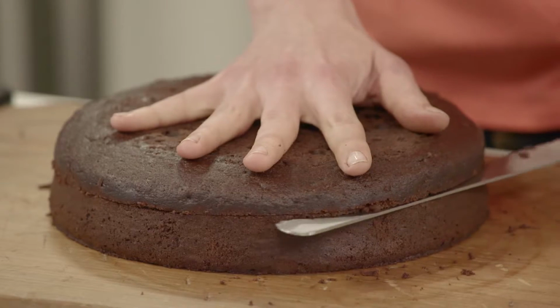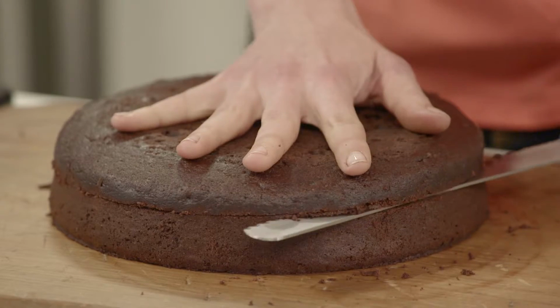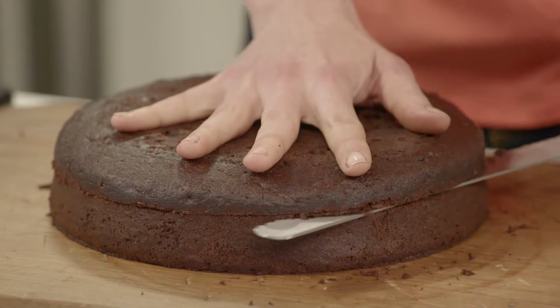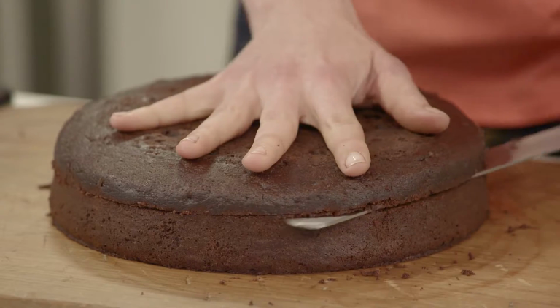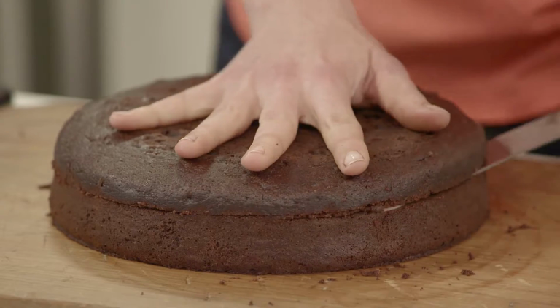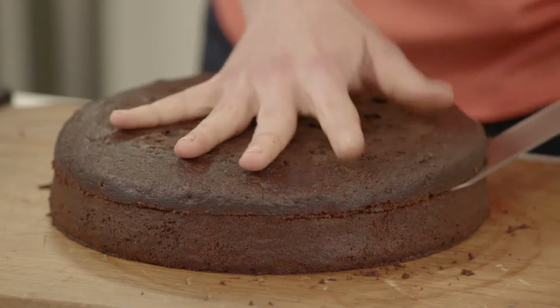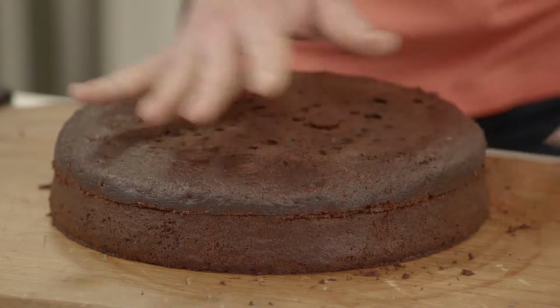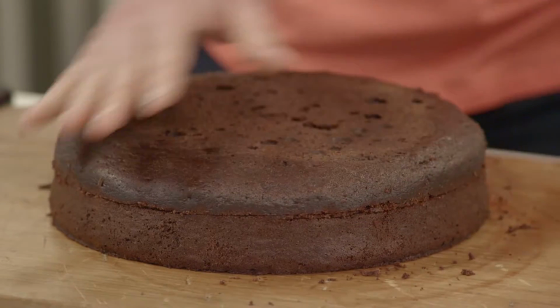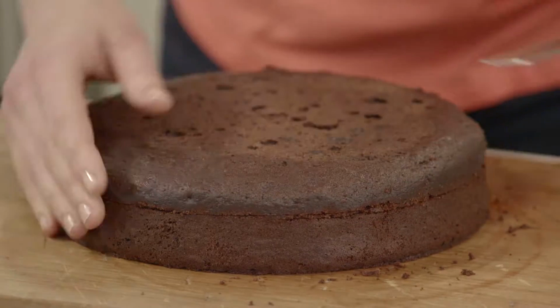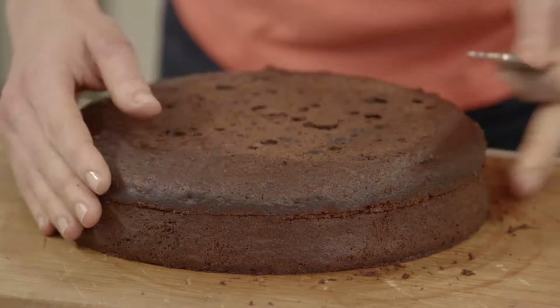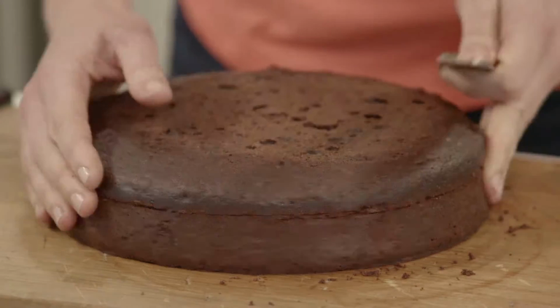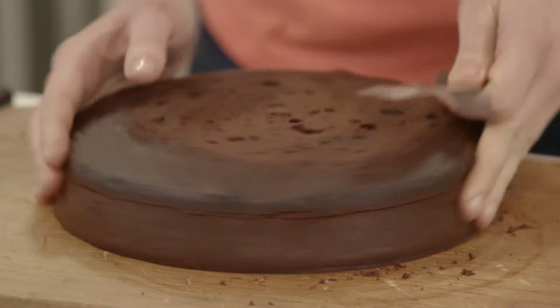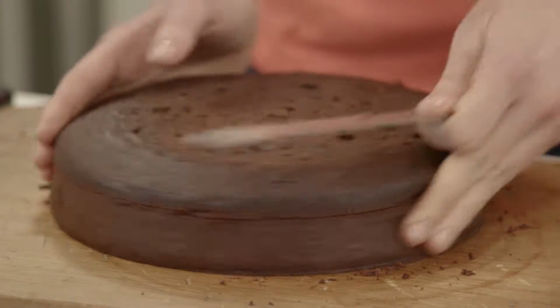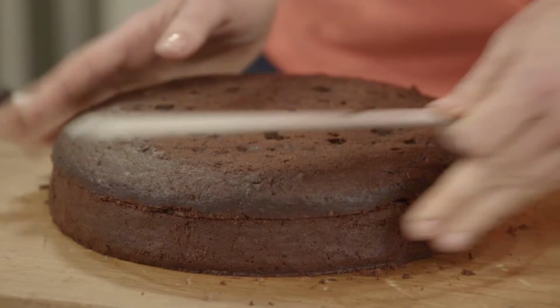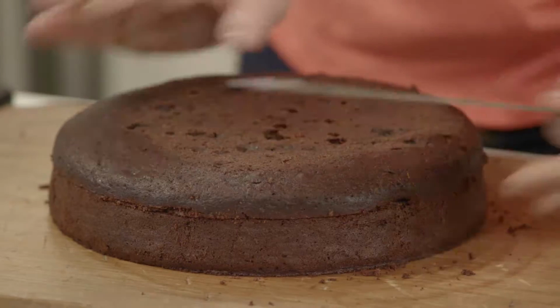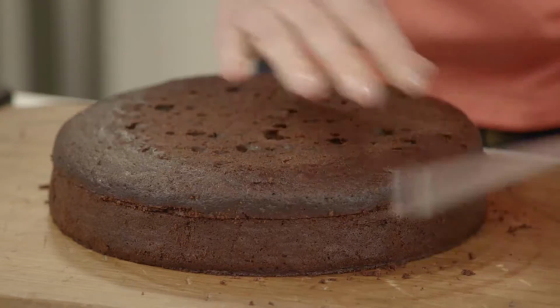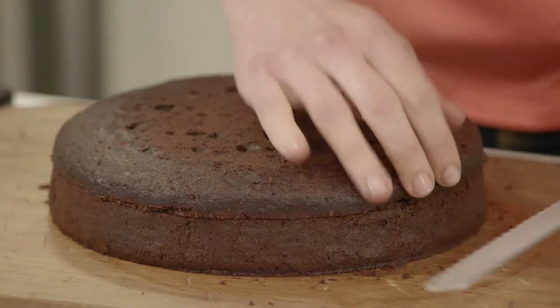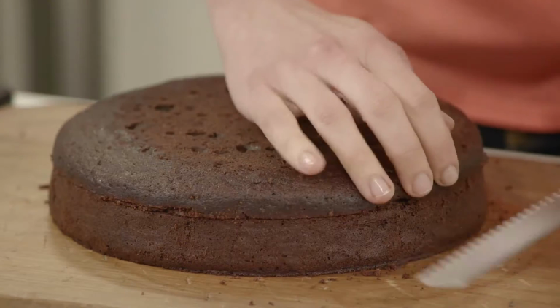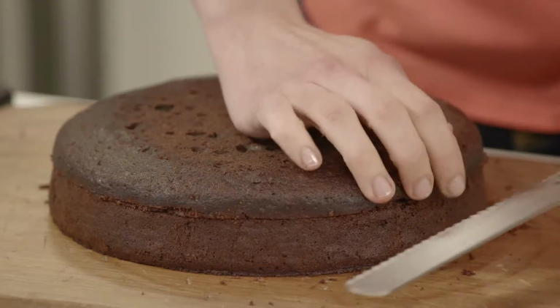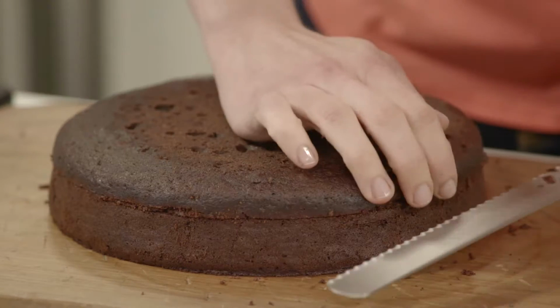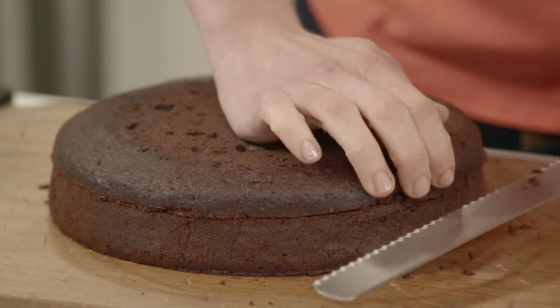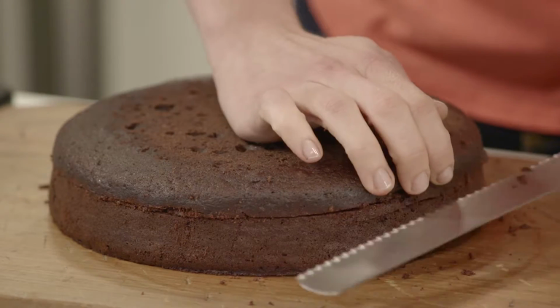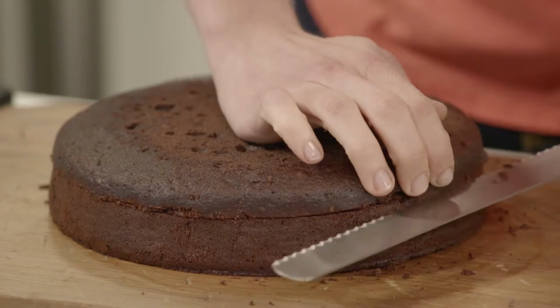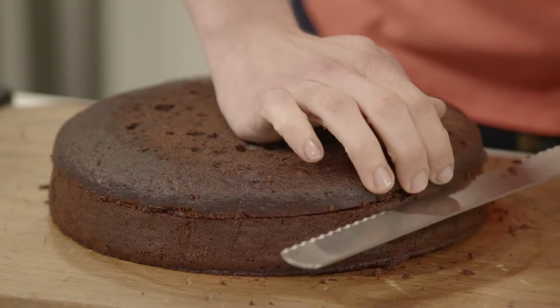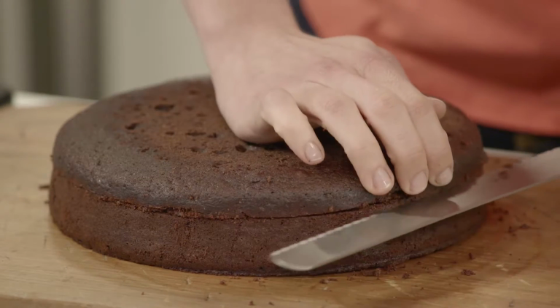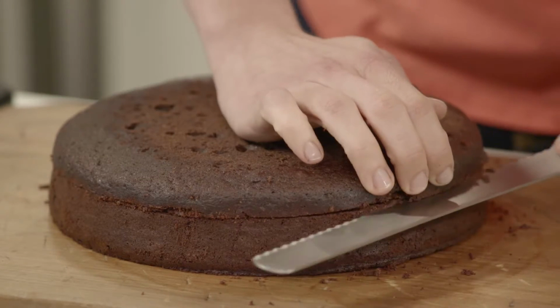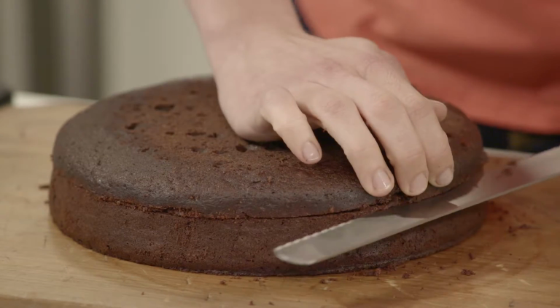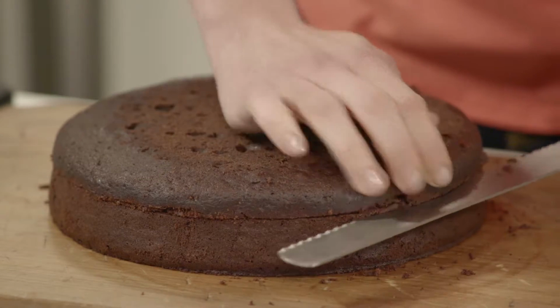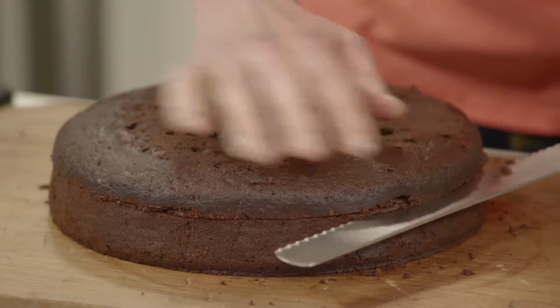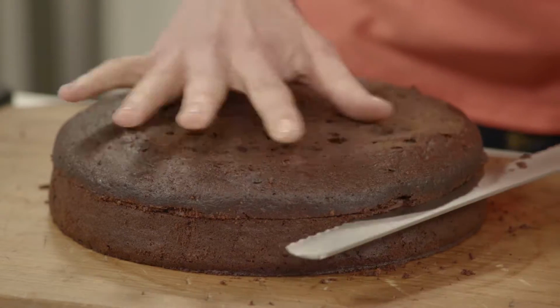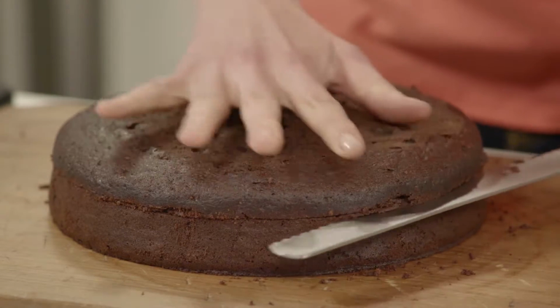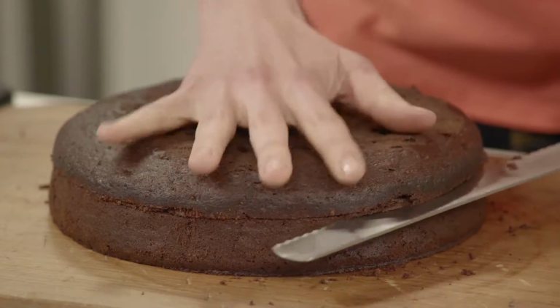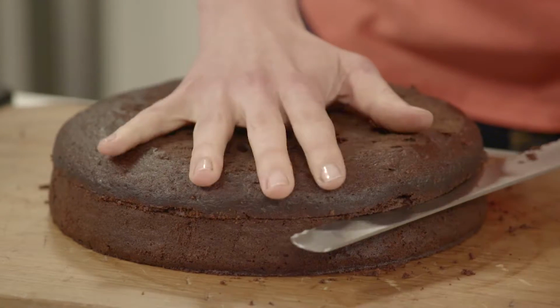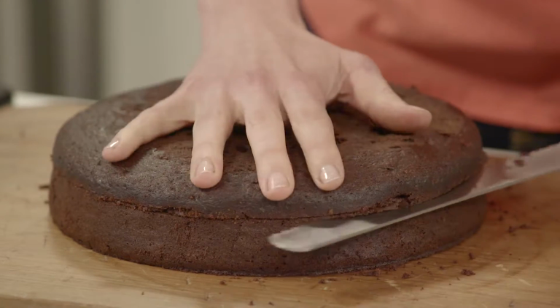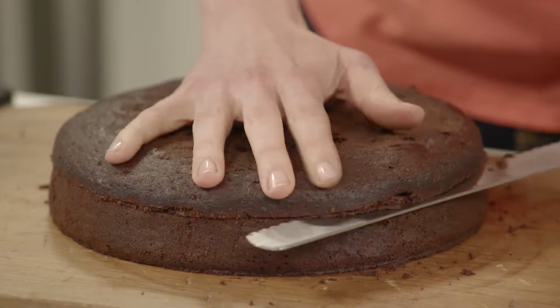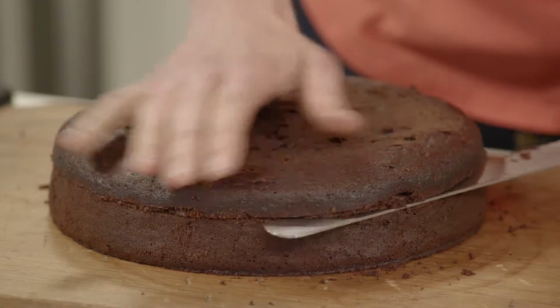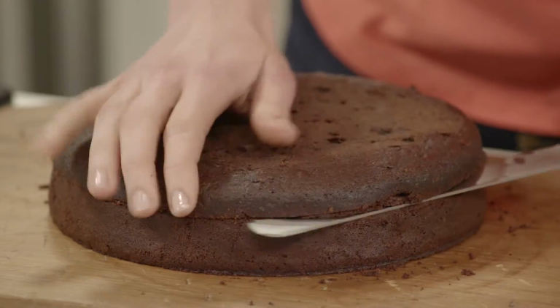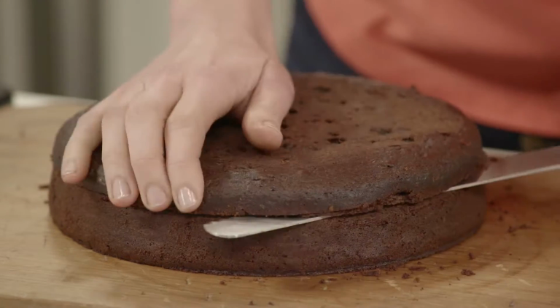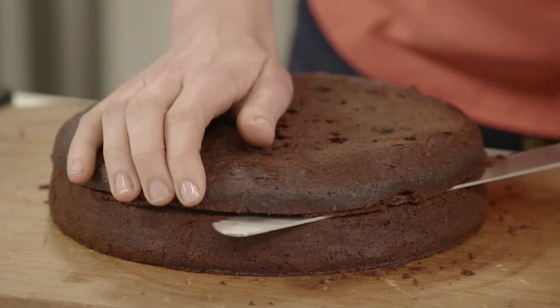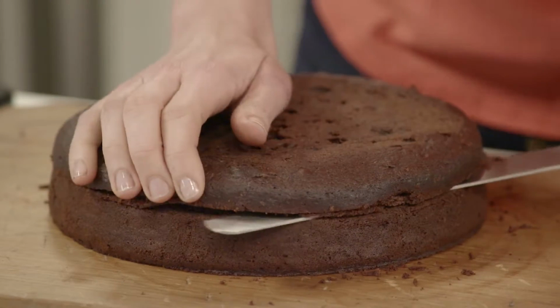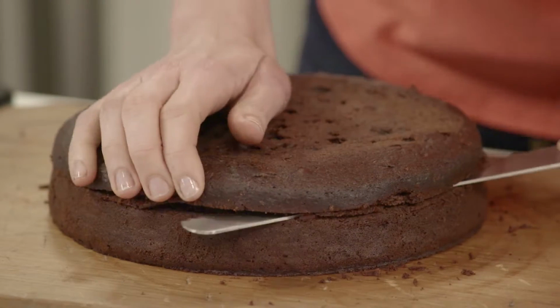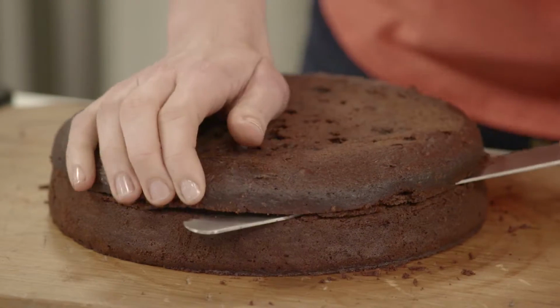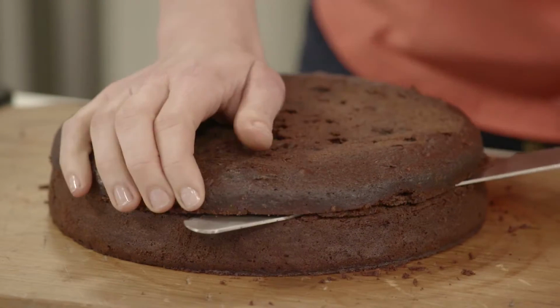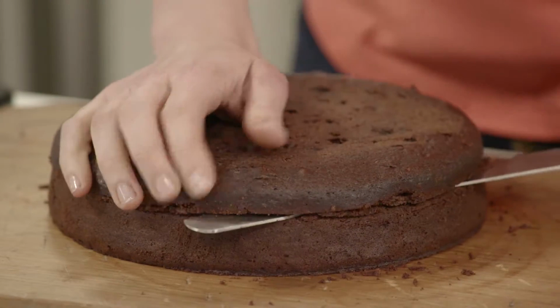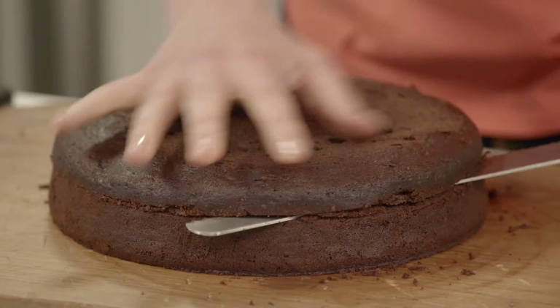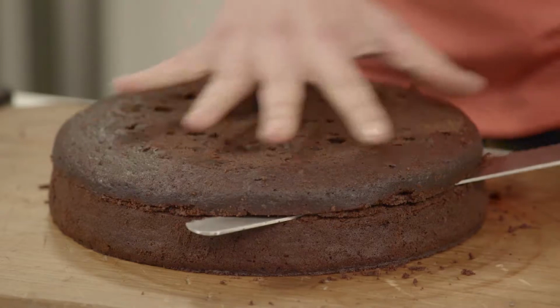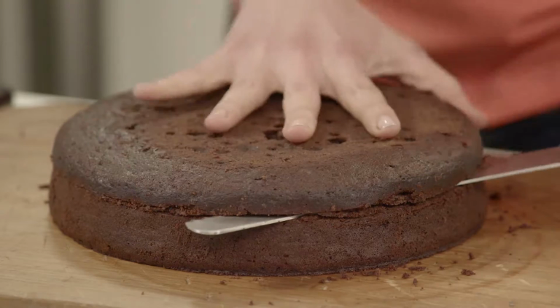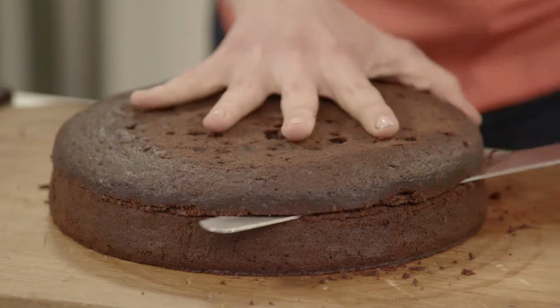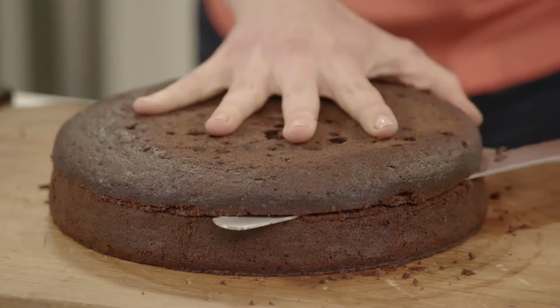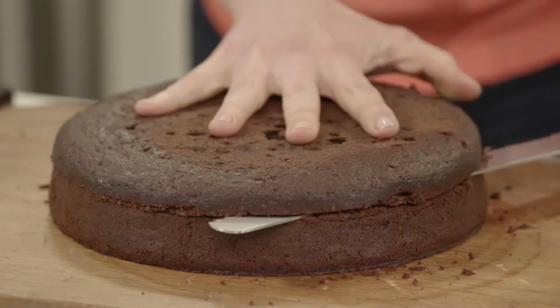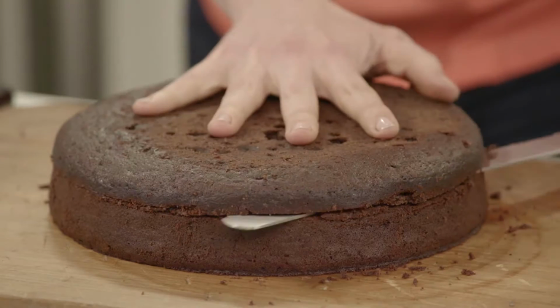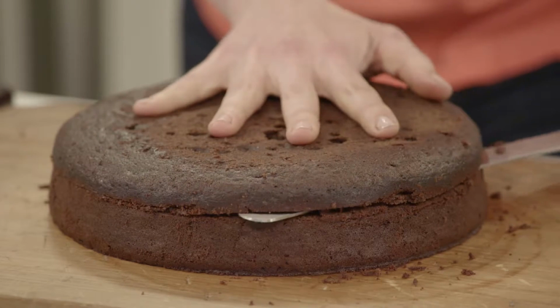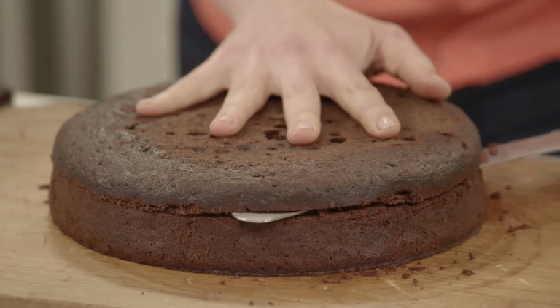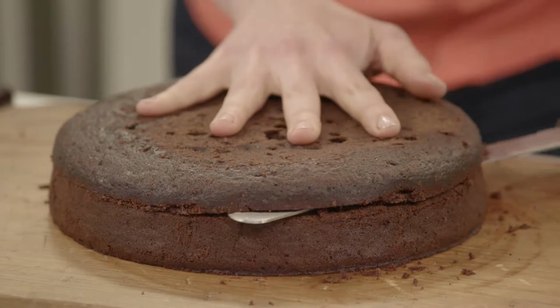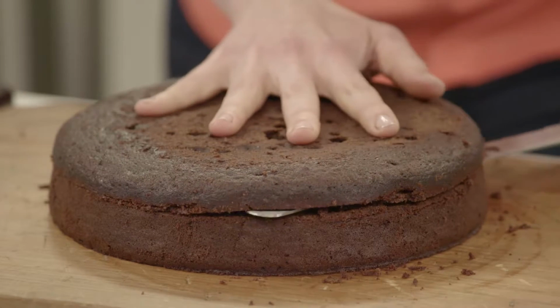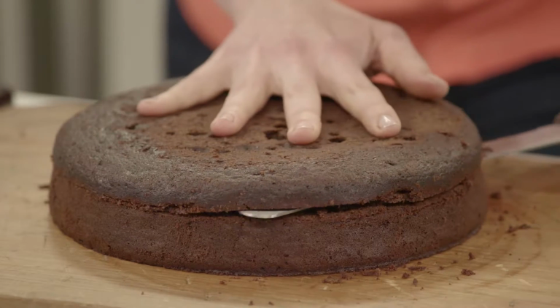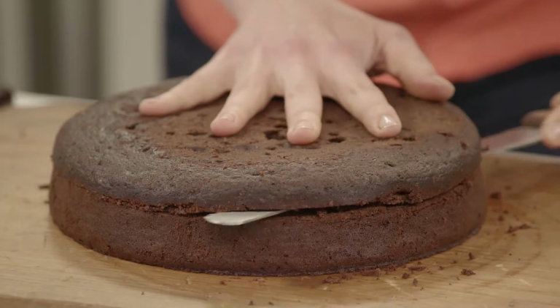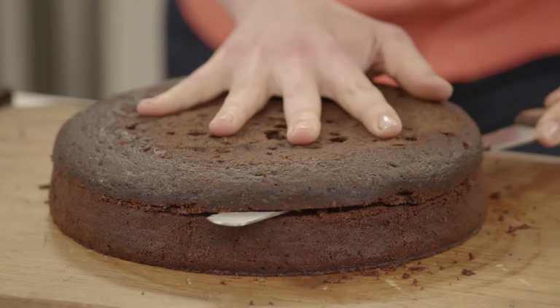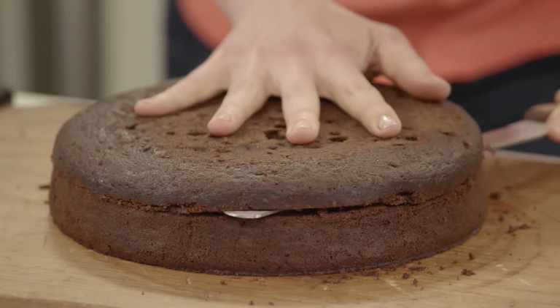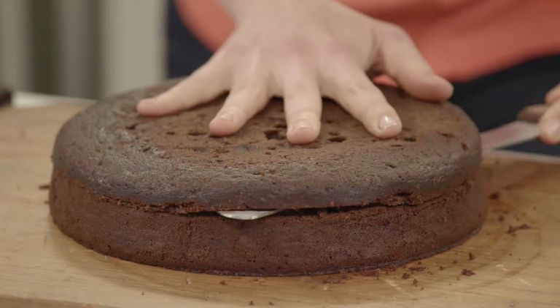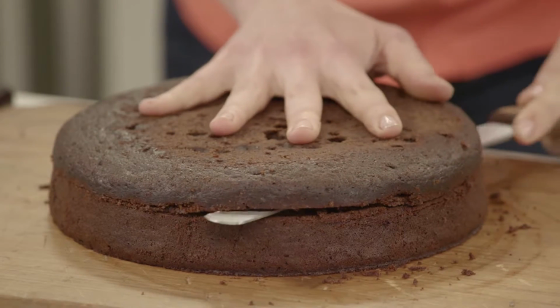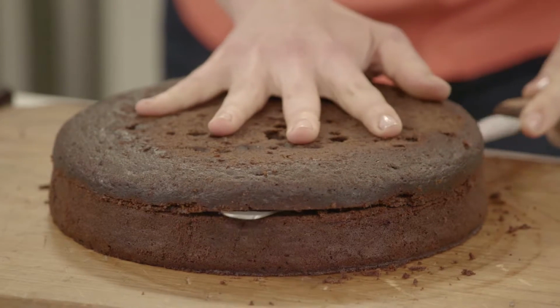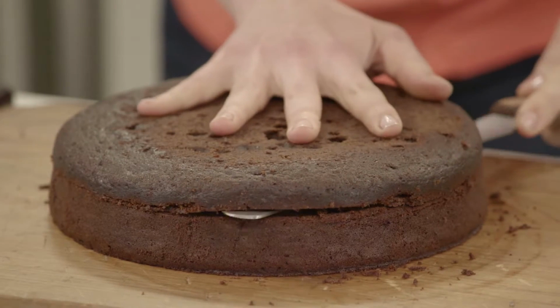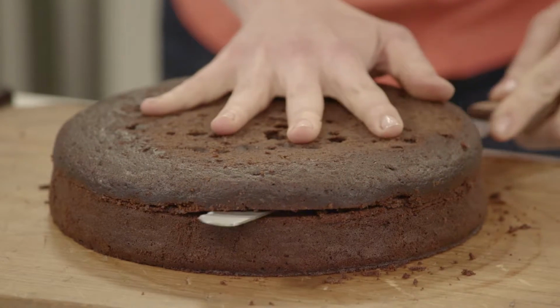Mark the sides — do this with a knife the whole way around the circumference of the cake and then cut cleanly through the center.